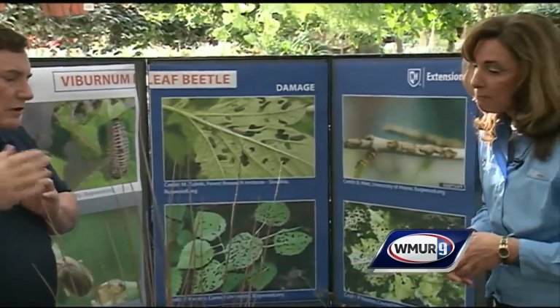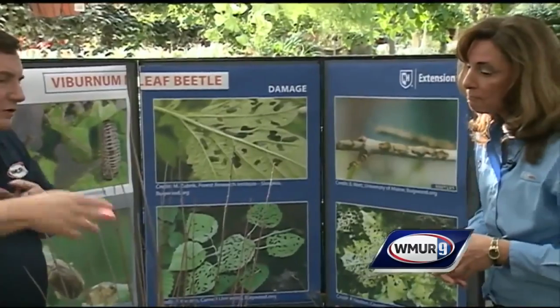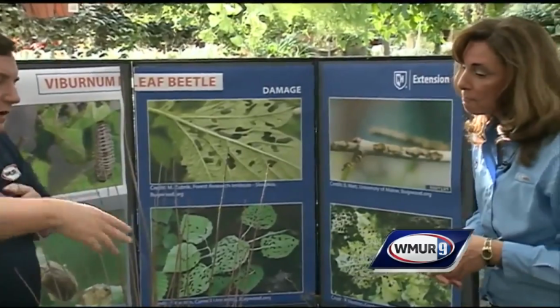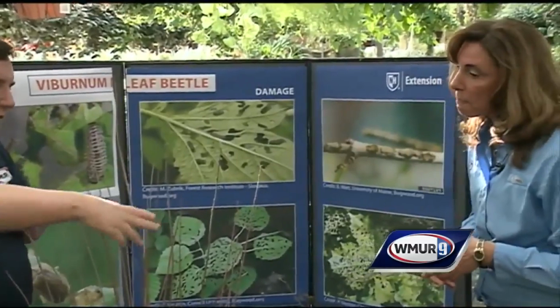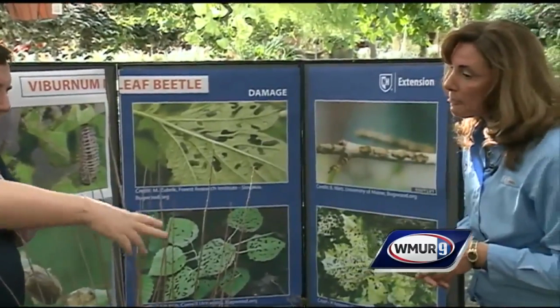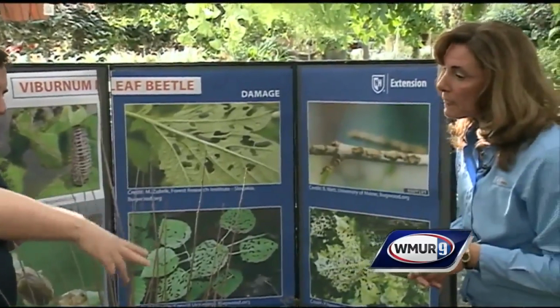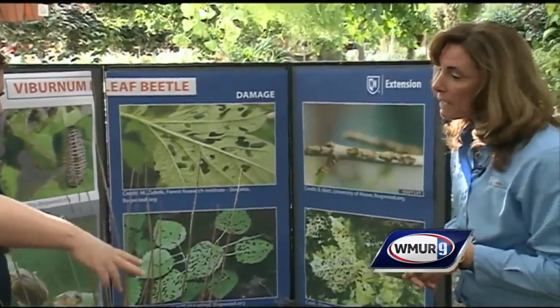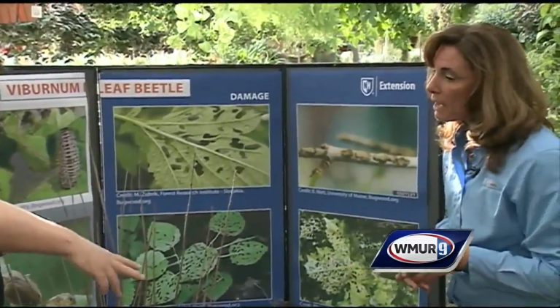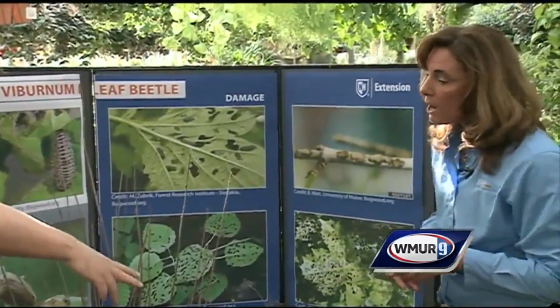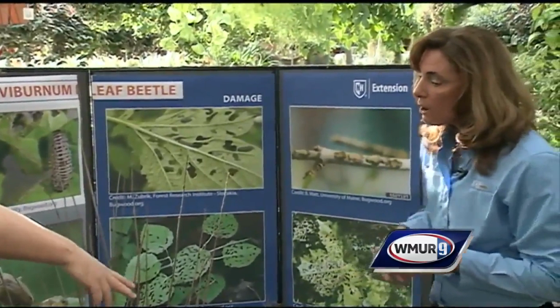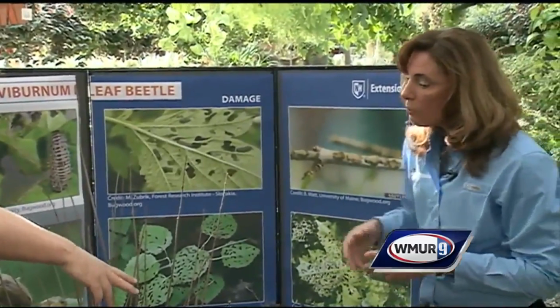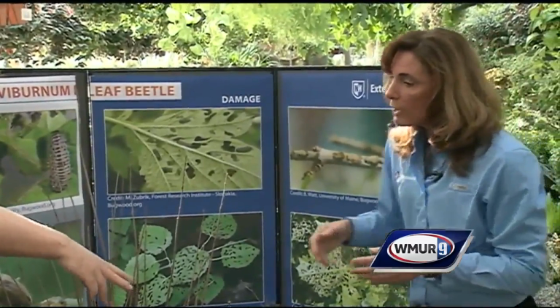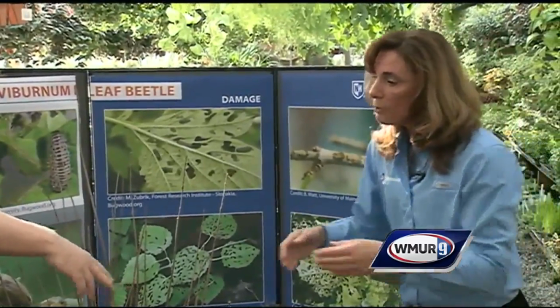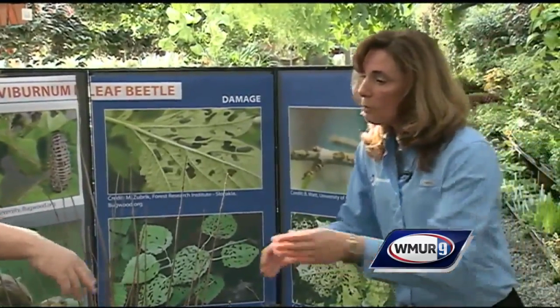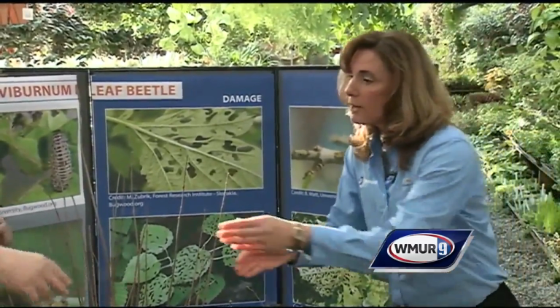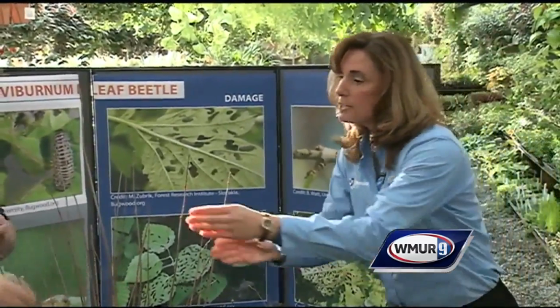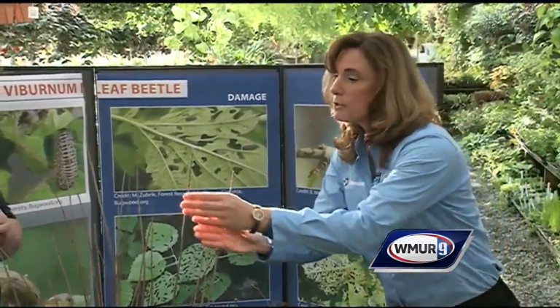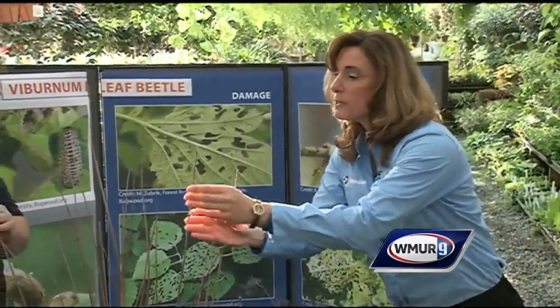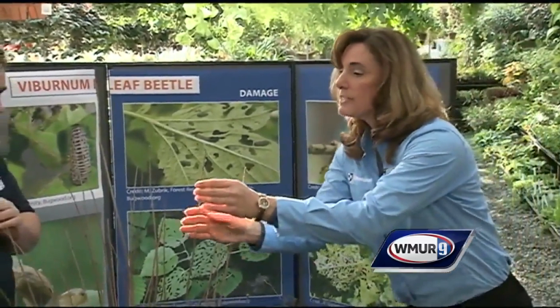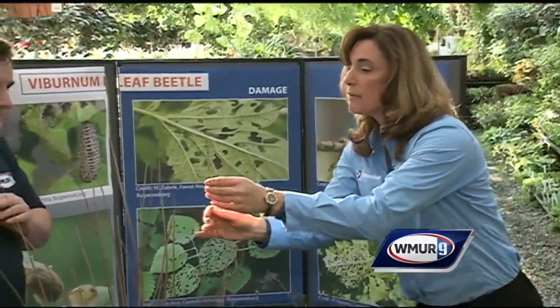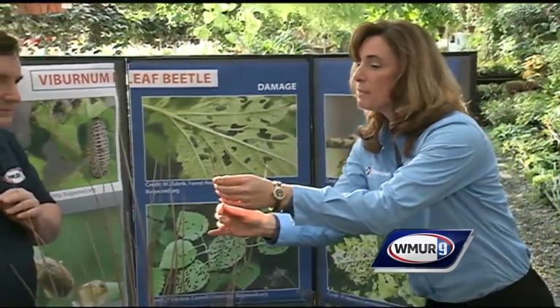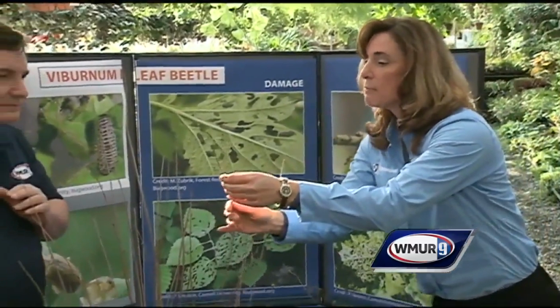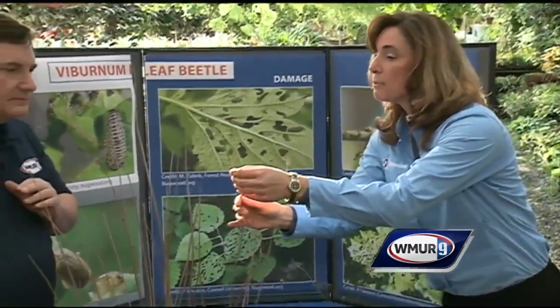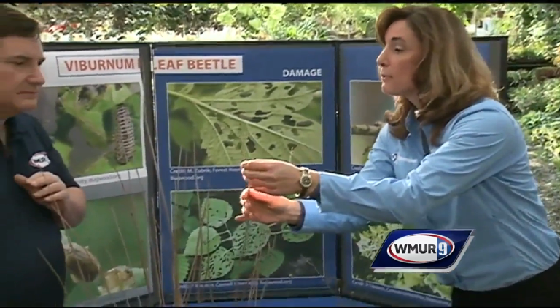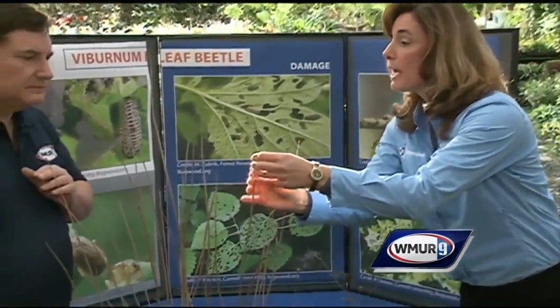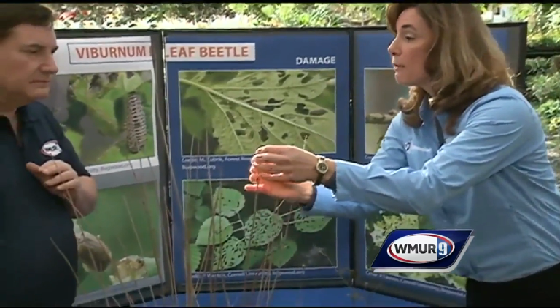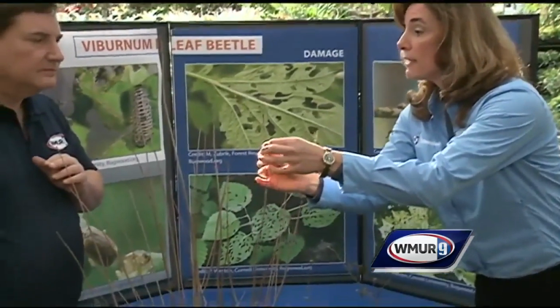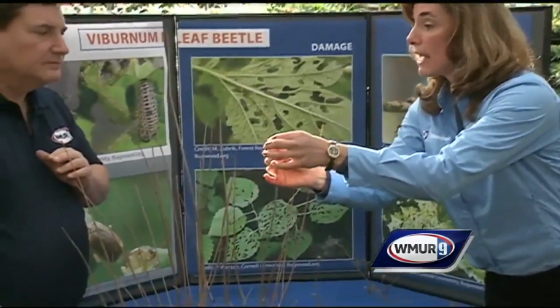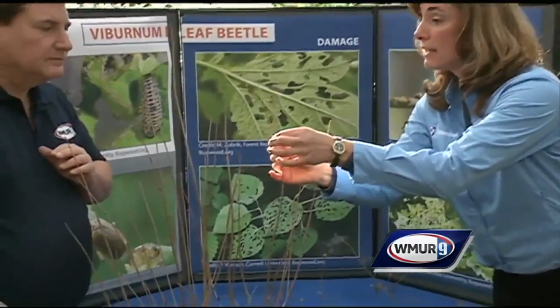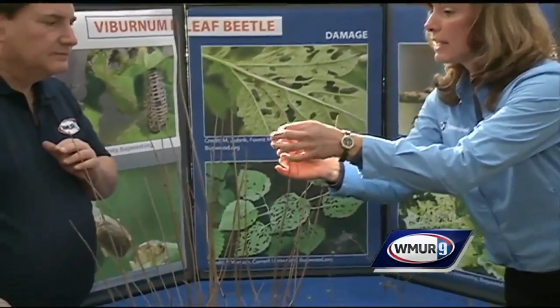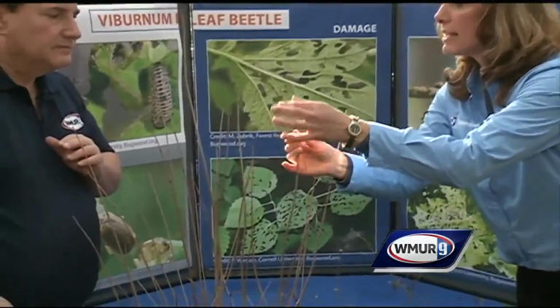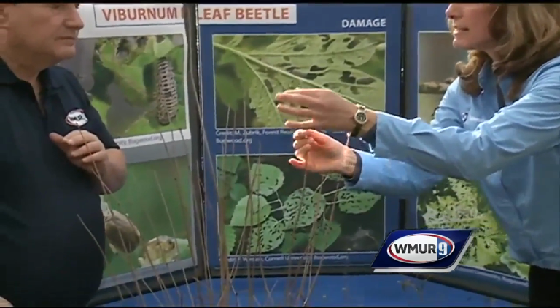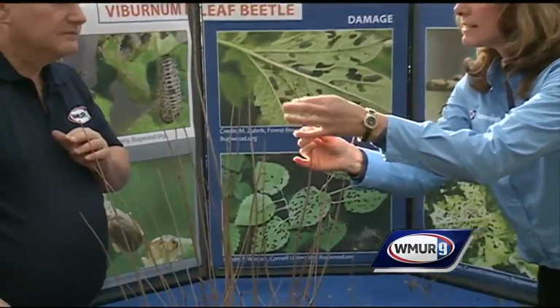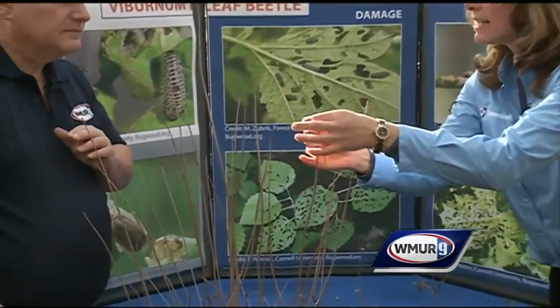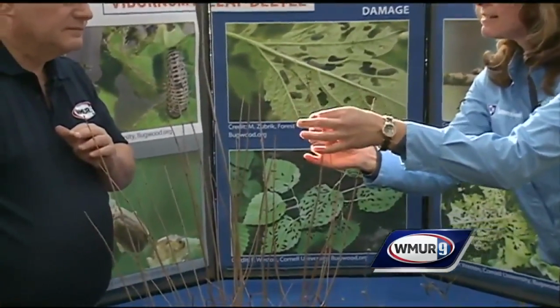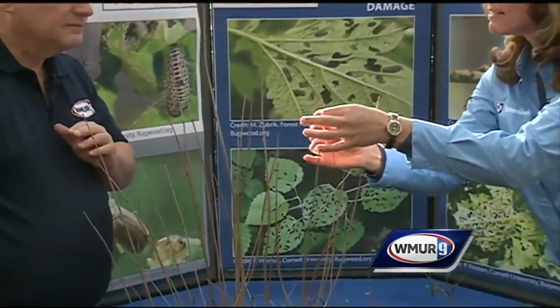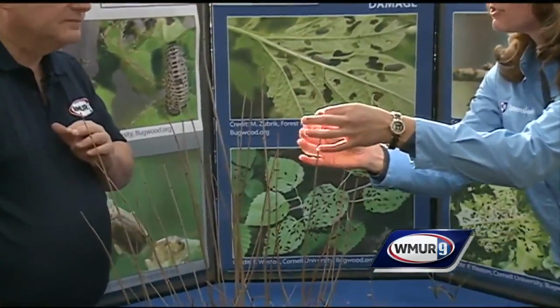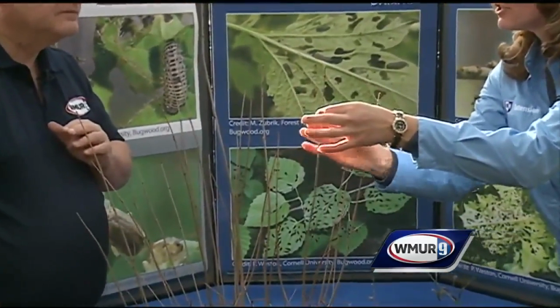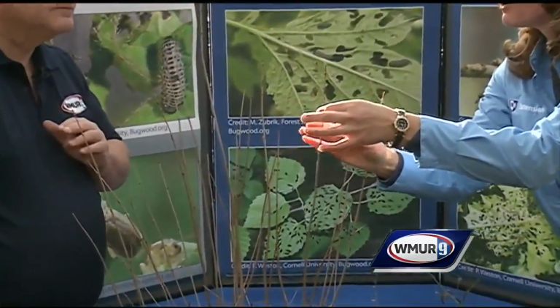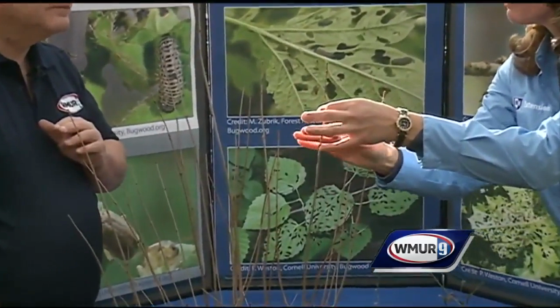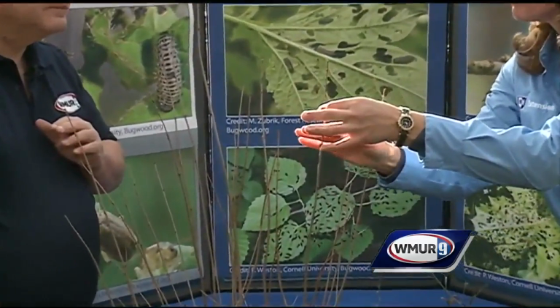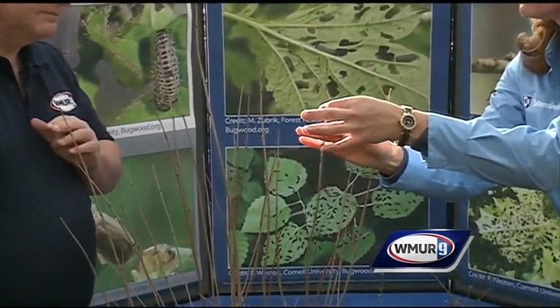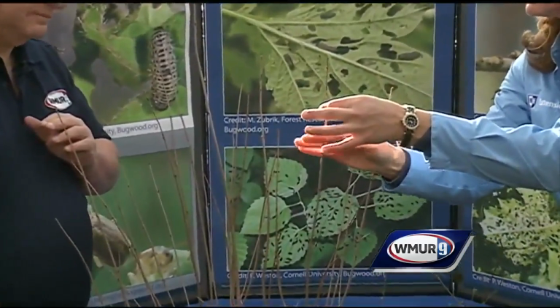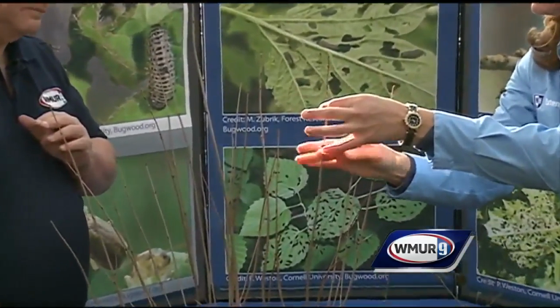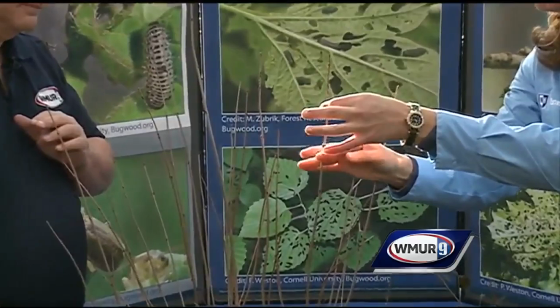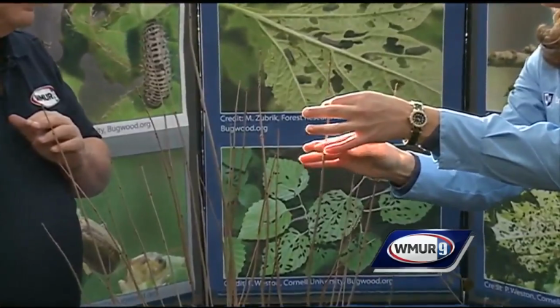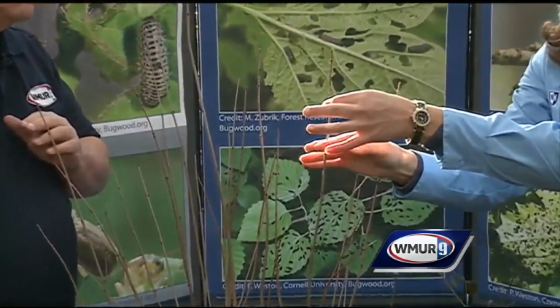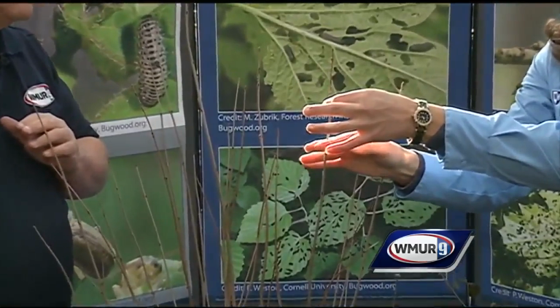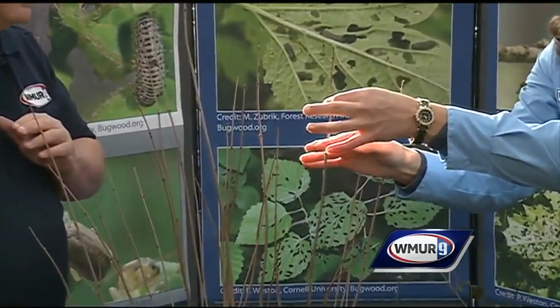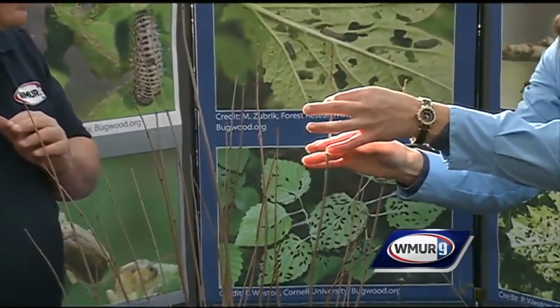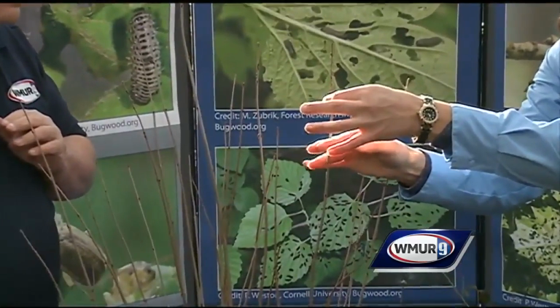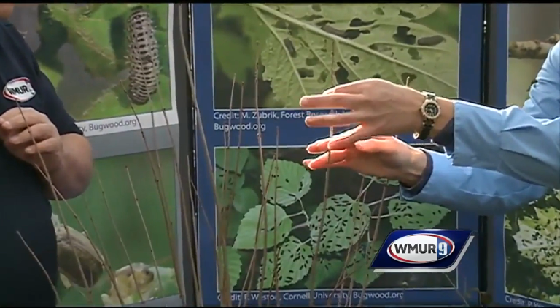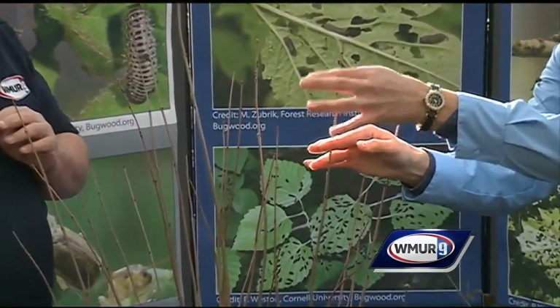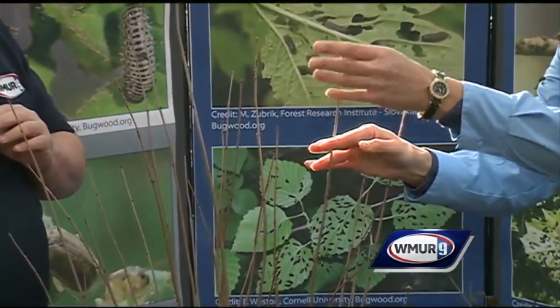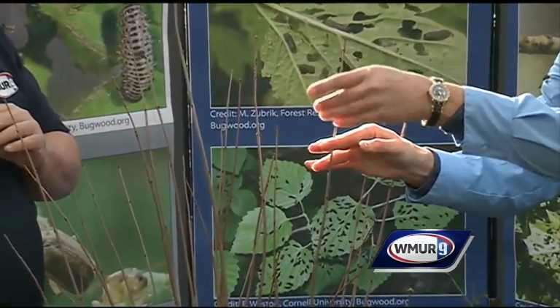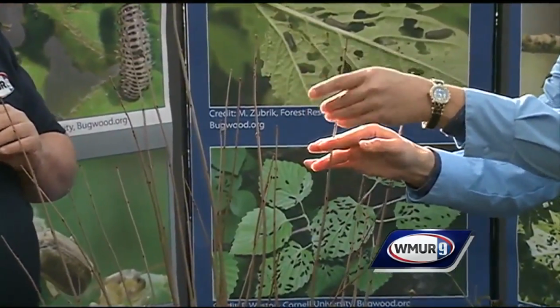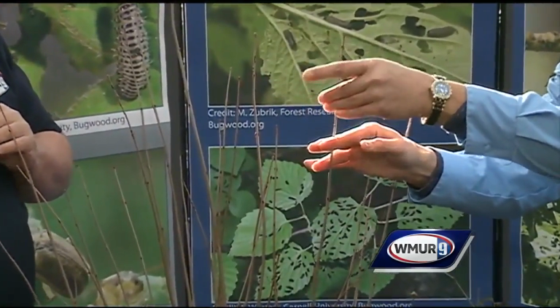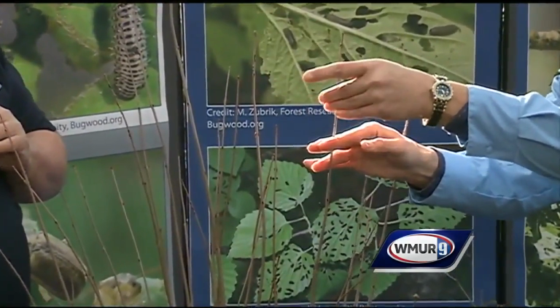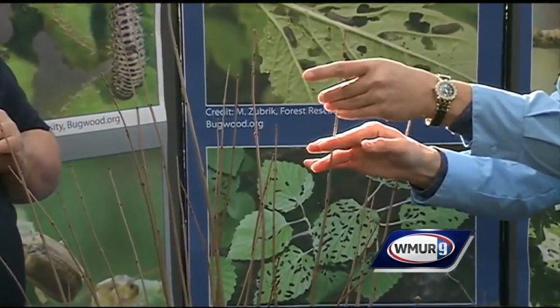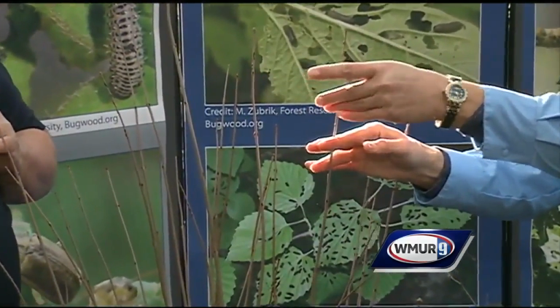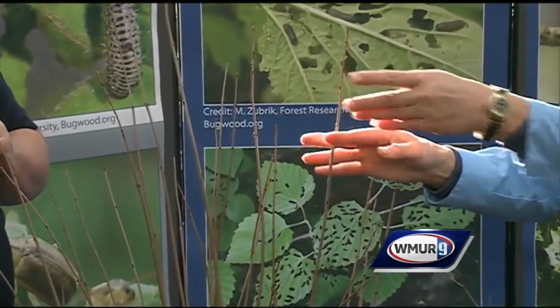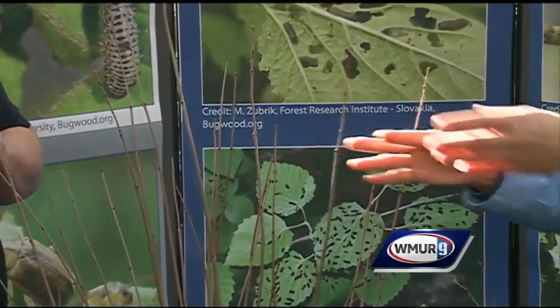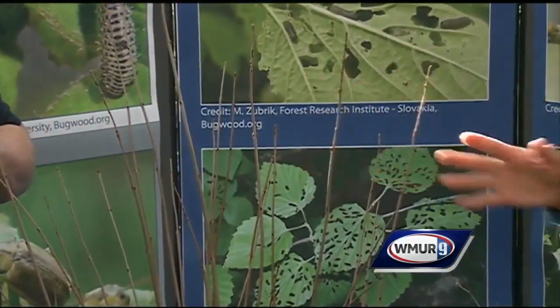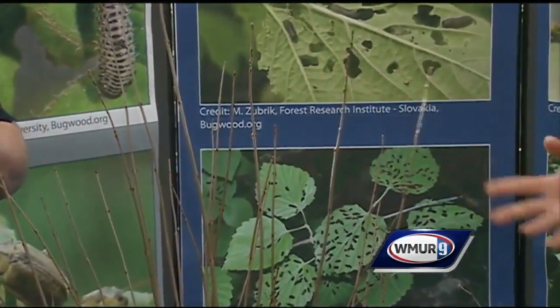So where do you want to prune this plant? What you want to do is definitely prune out the egg-laying sites. You could prune right at this node and get rid of that.